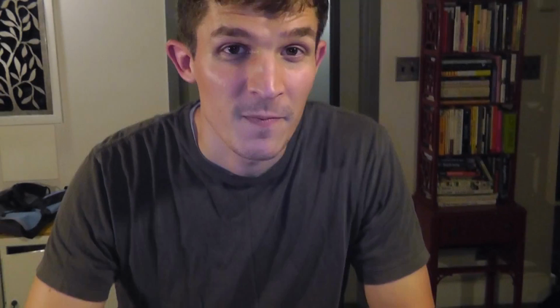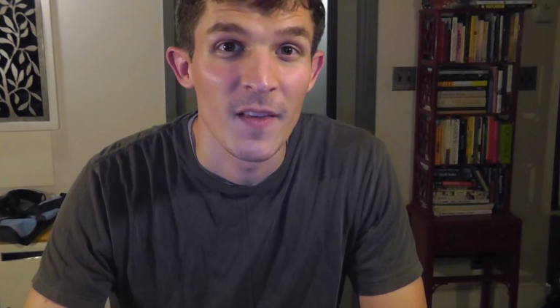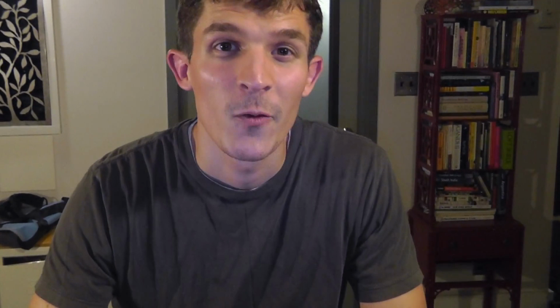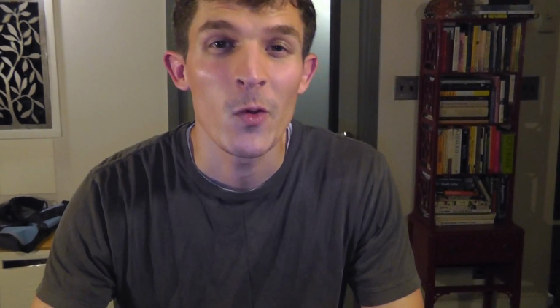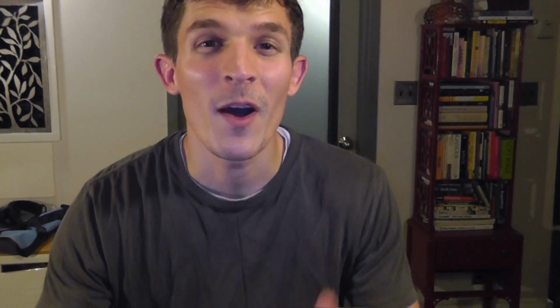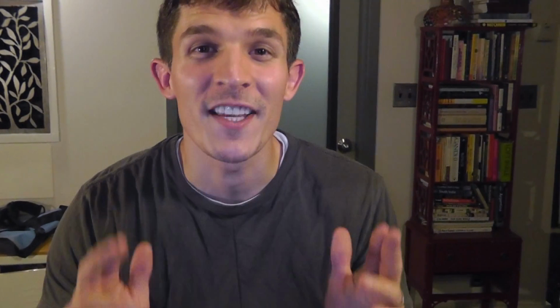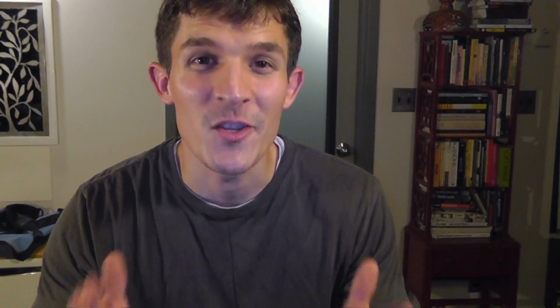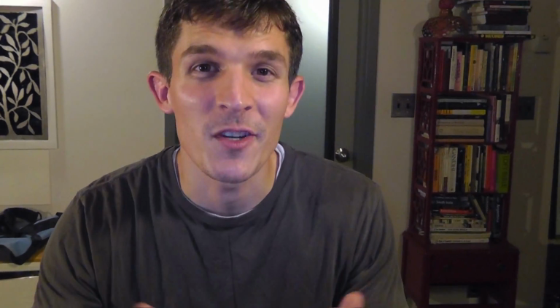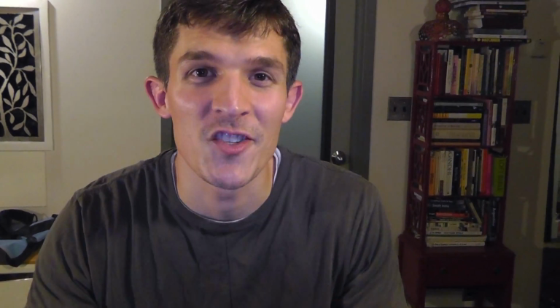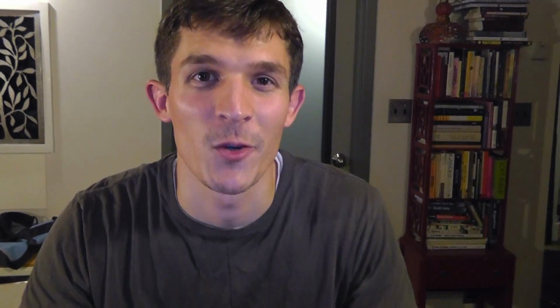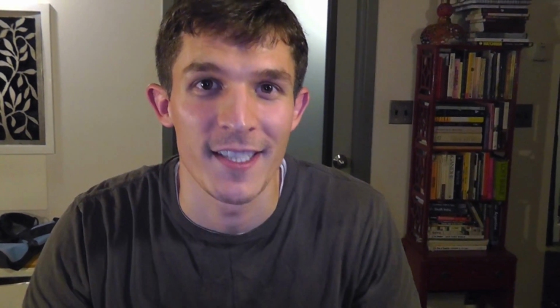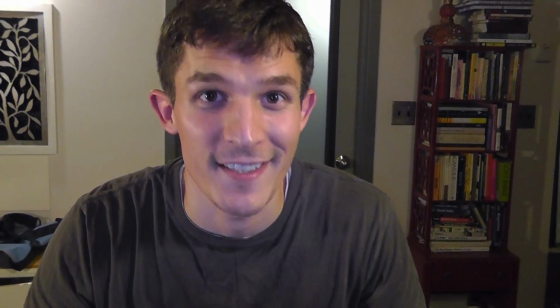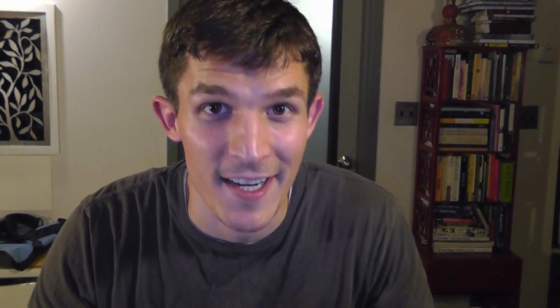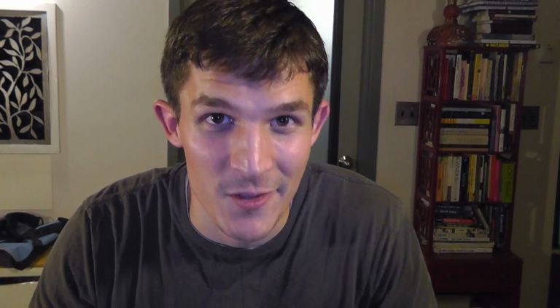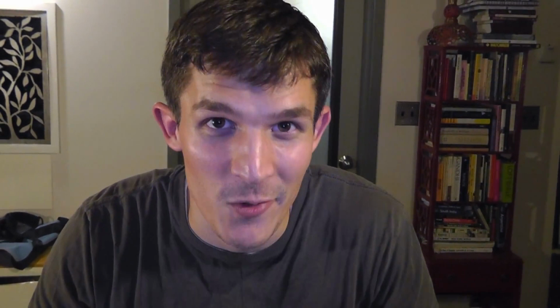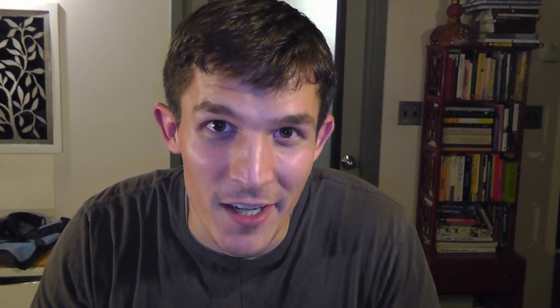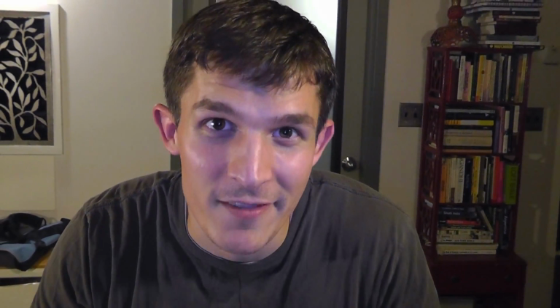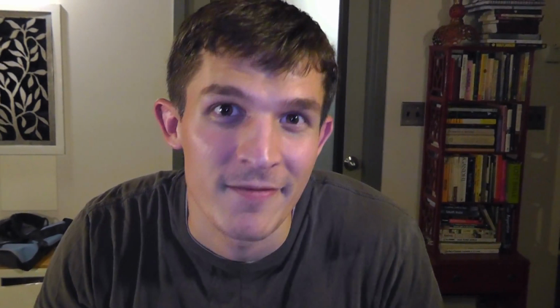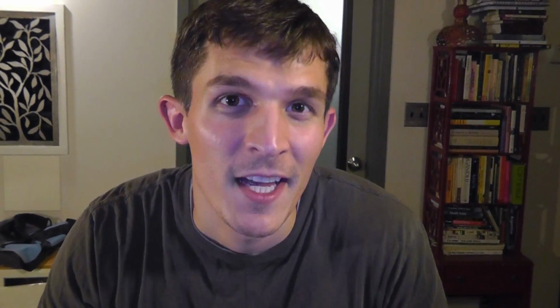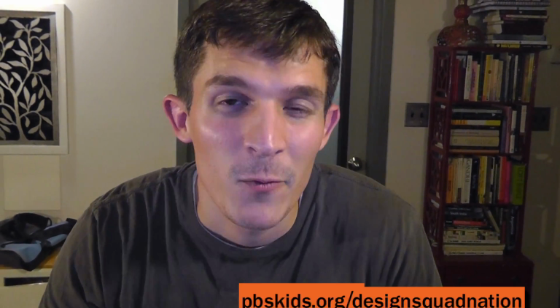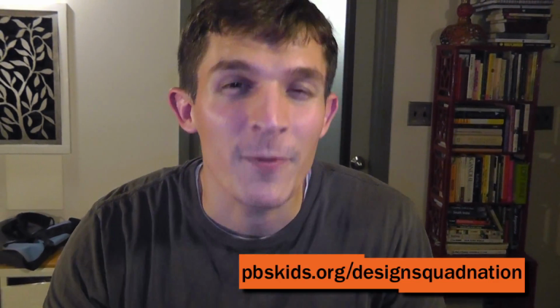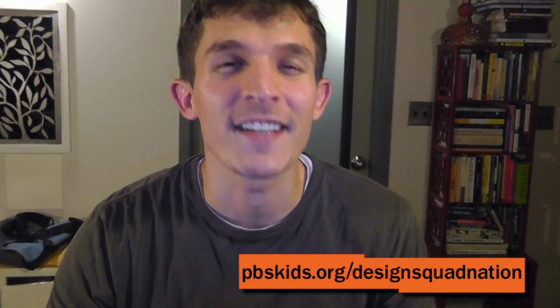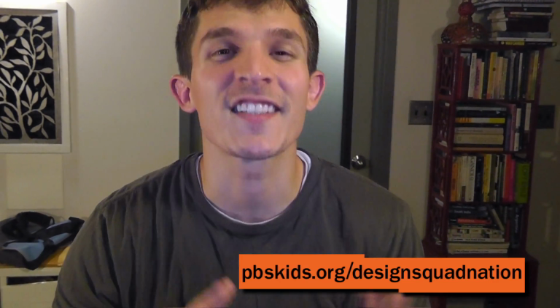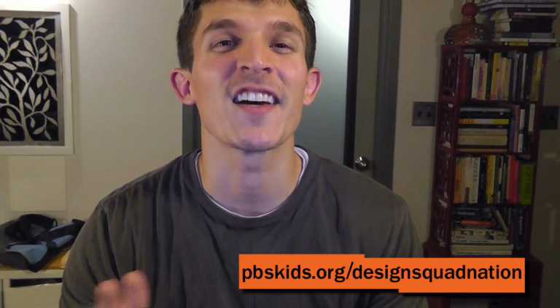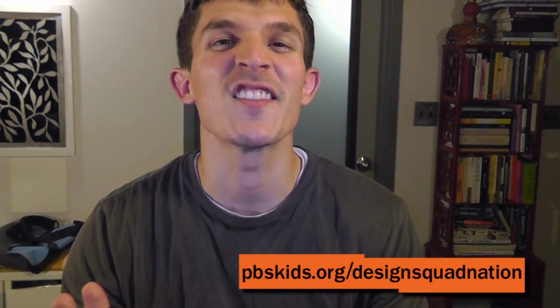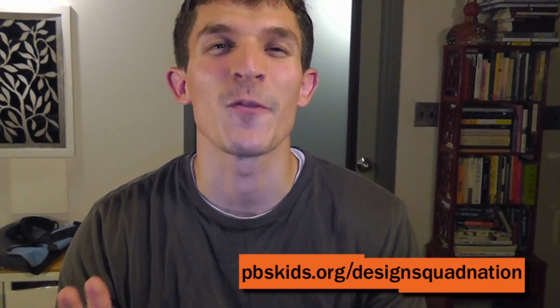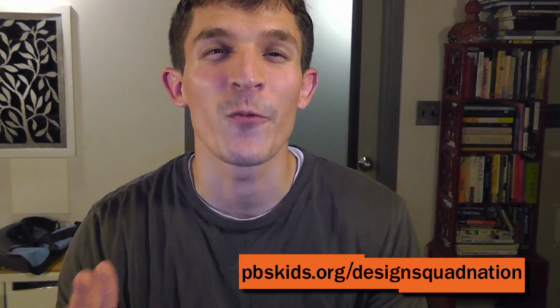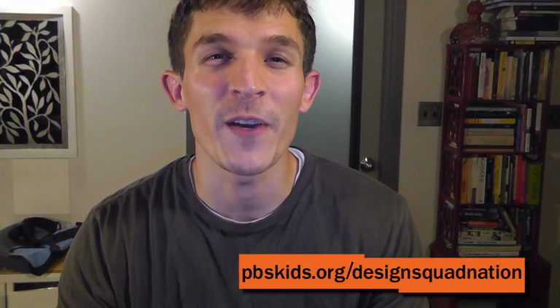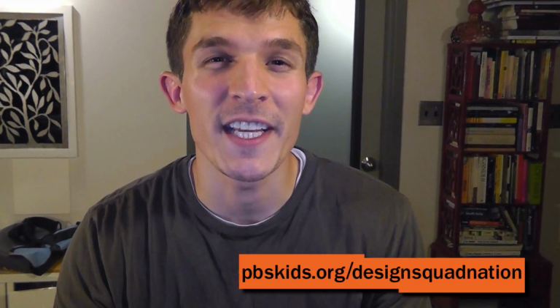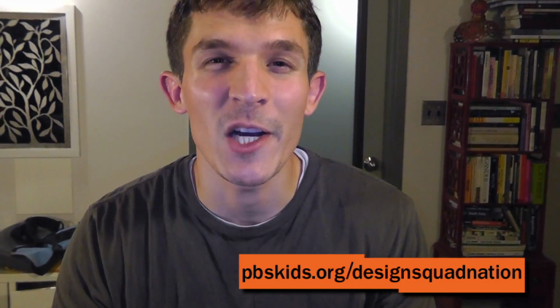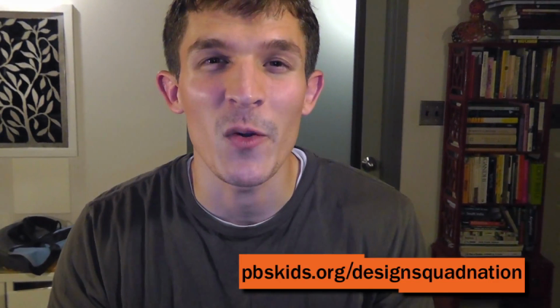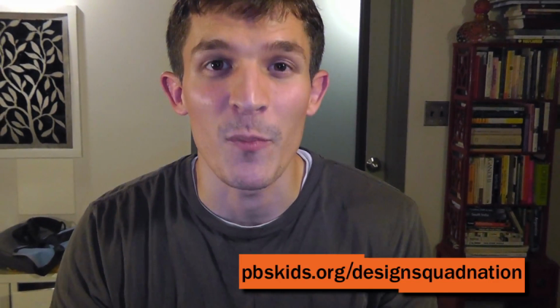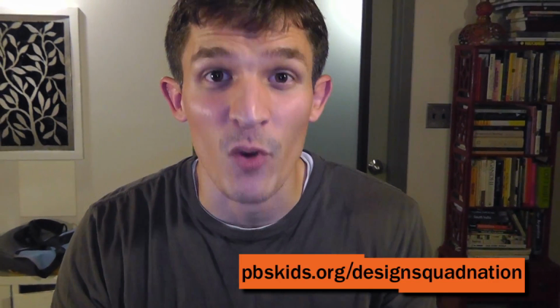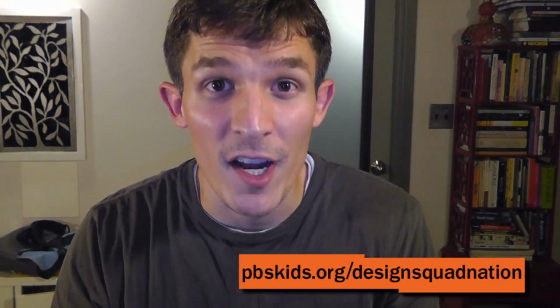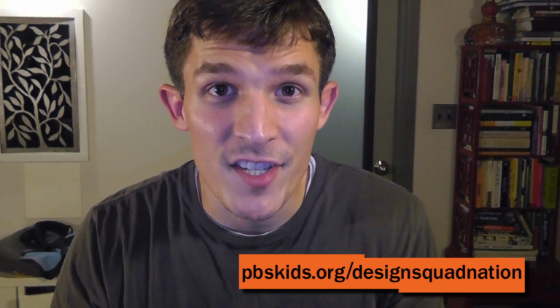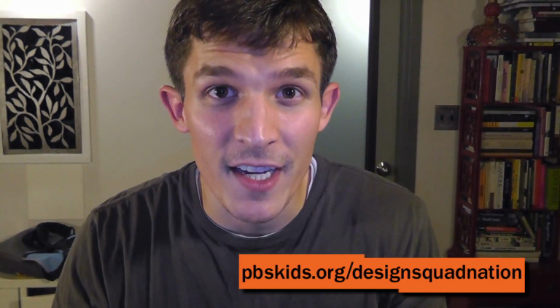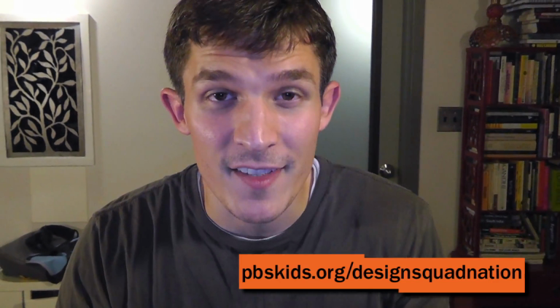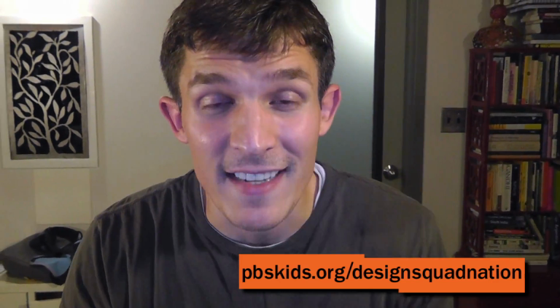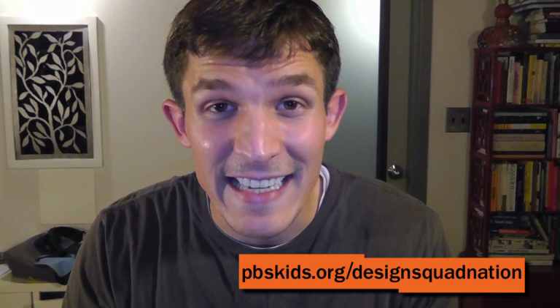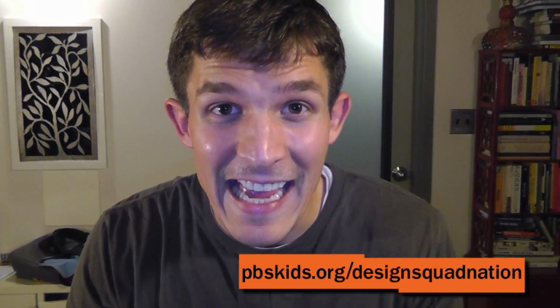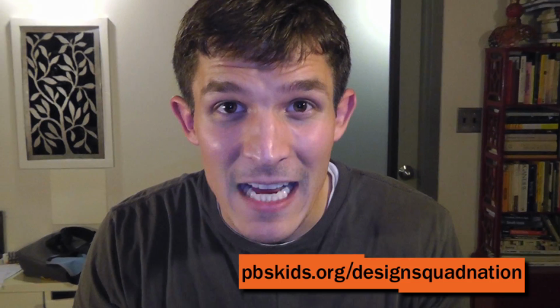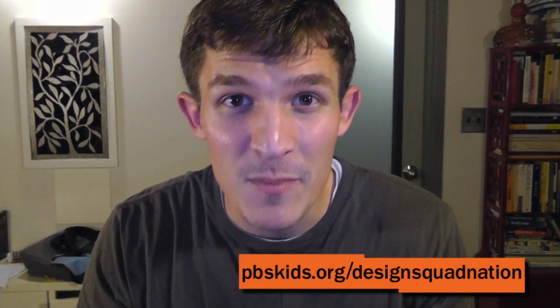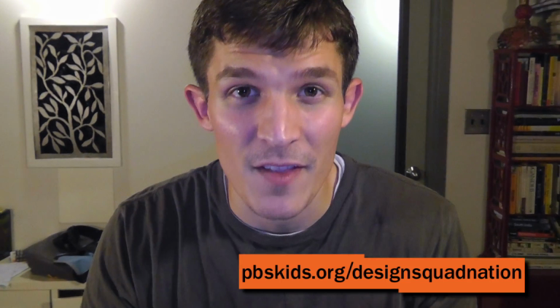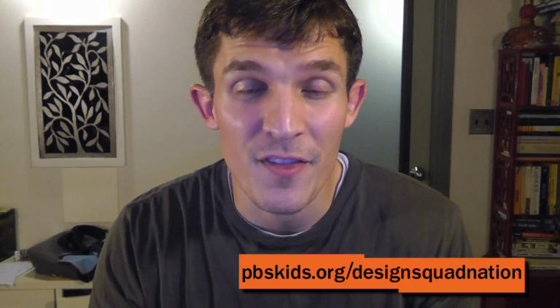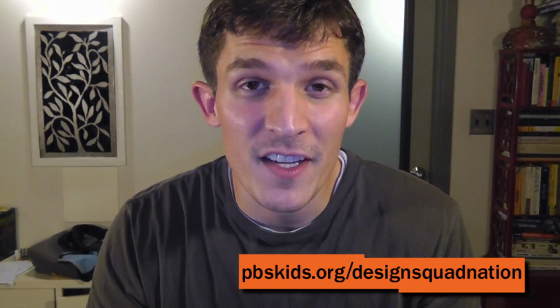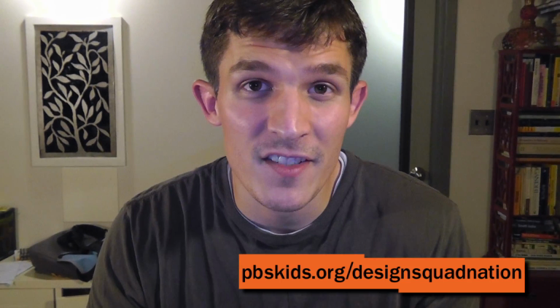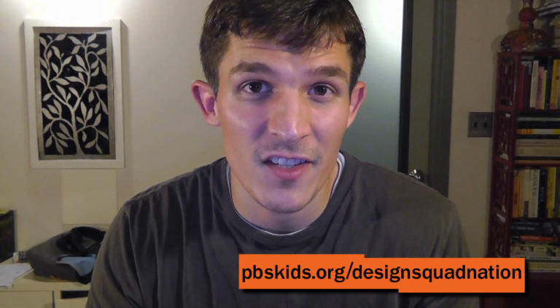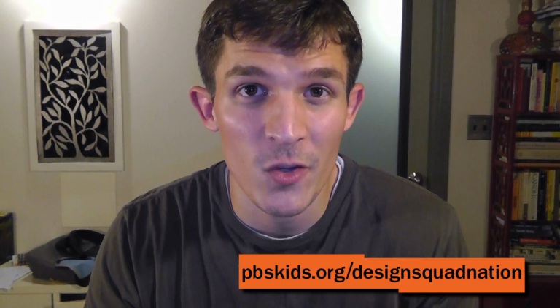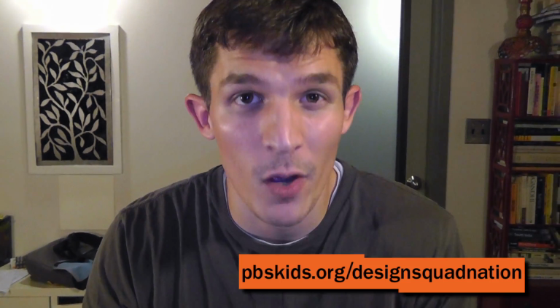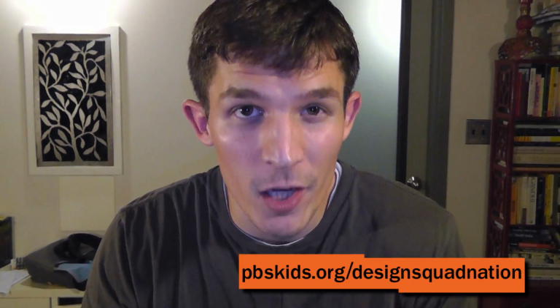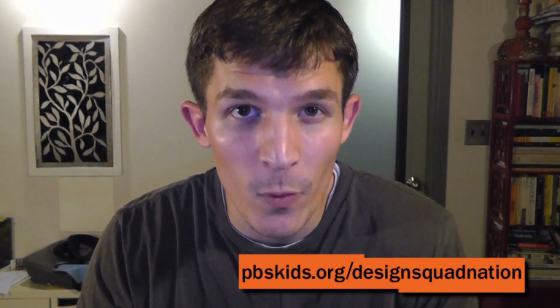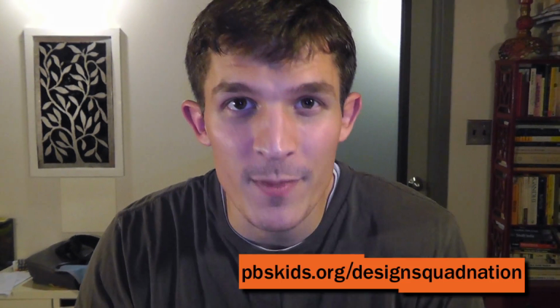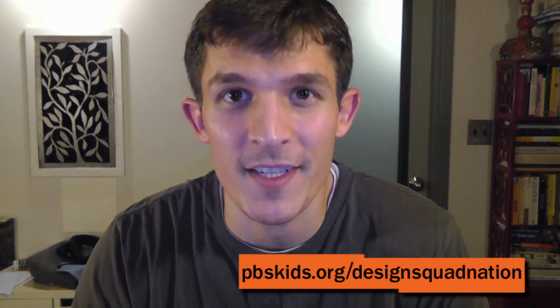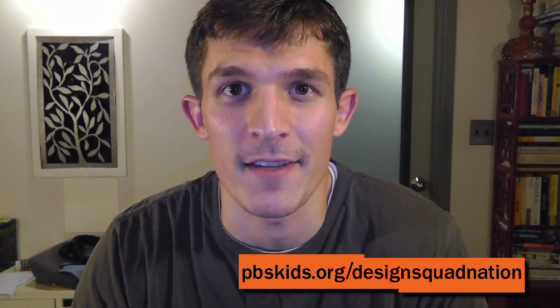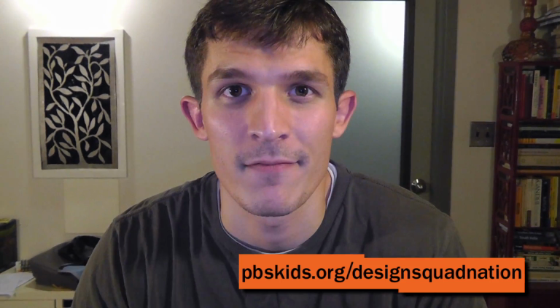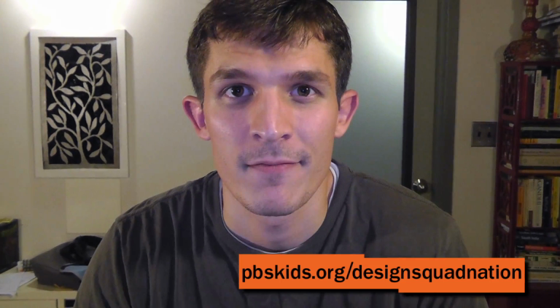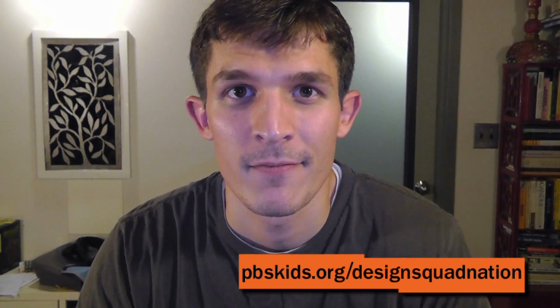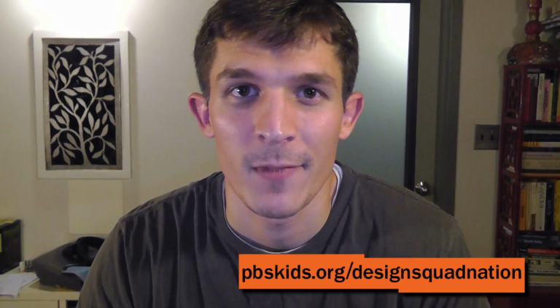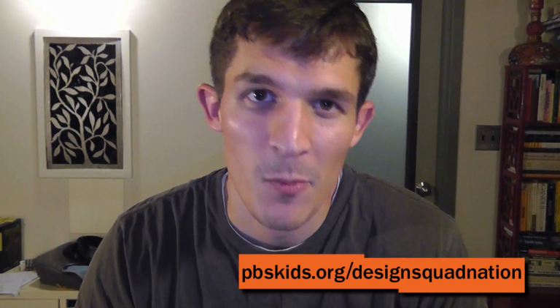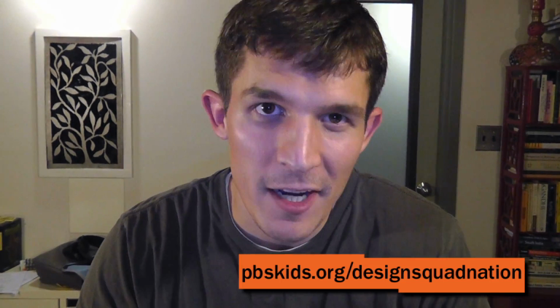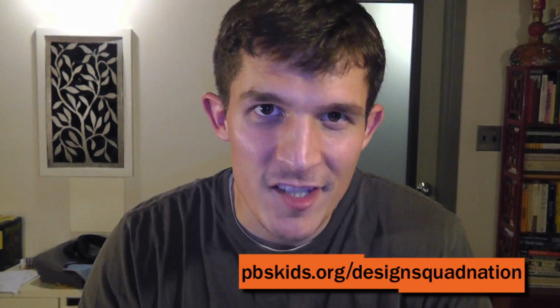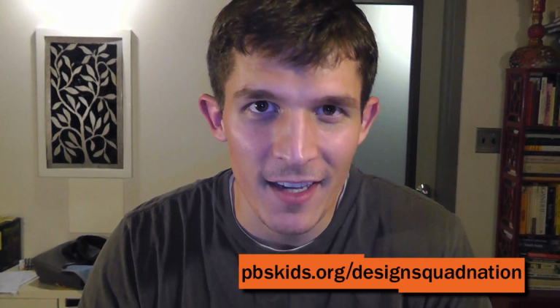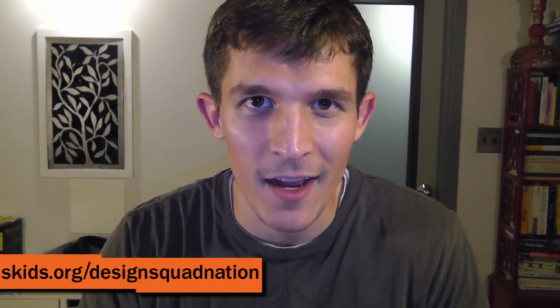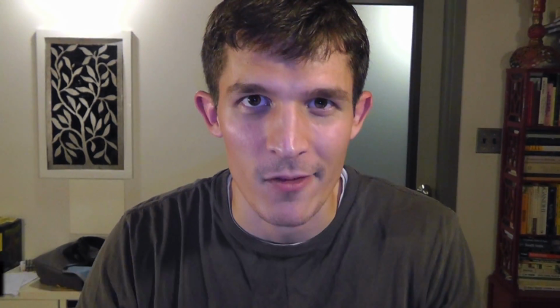We want you to join Design Squad. We've got tons of videos, projects, games, and things to do on our website. Come on and check it out.